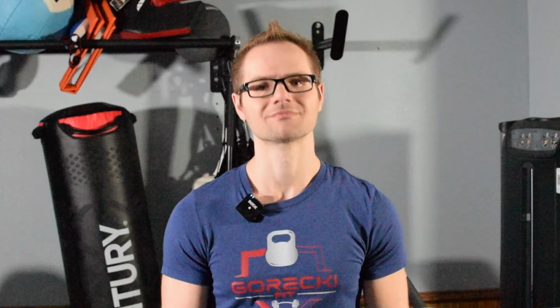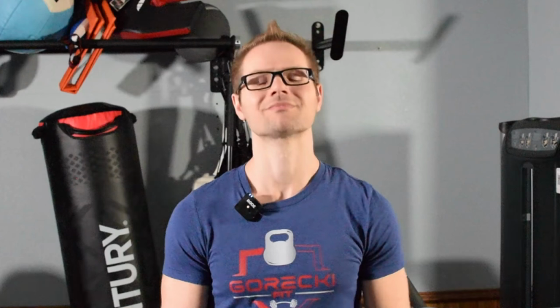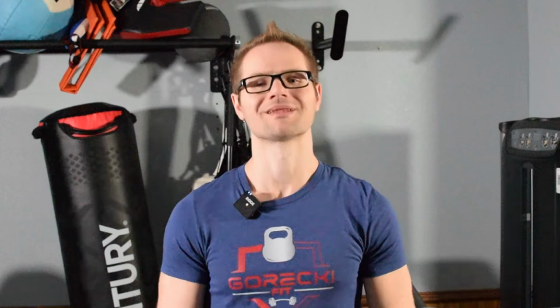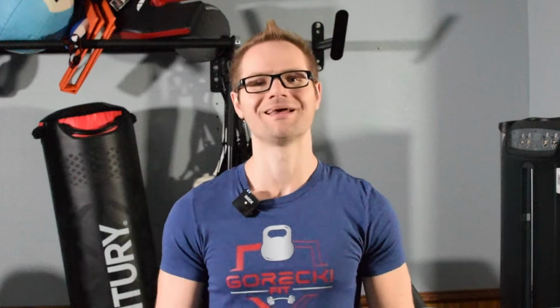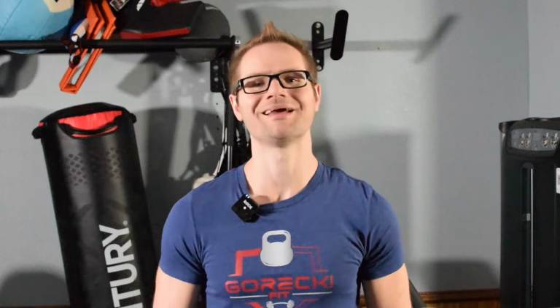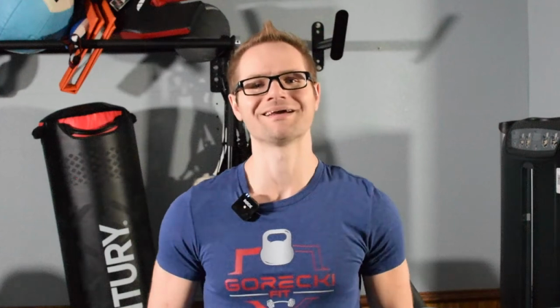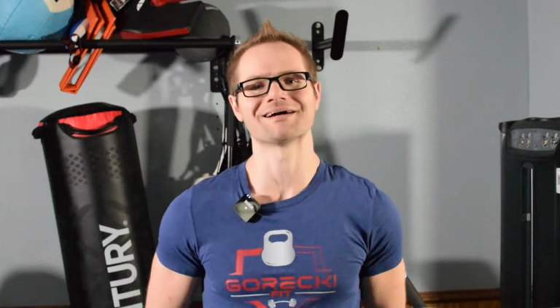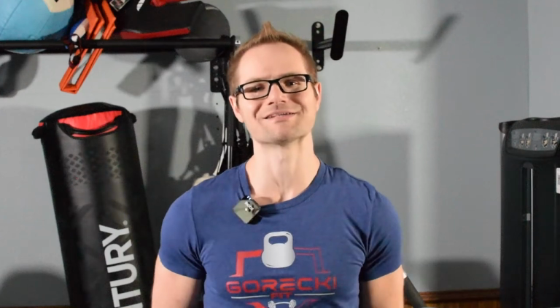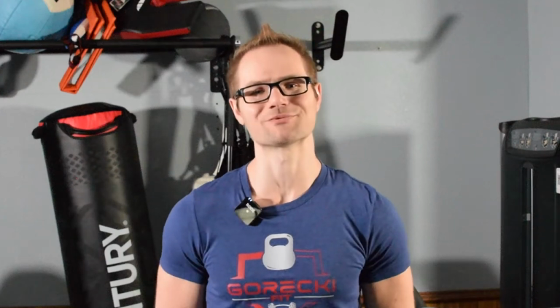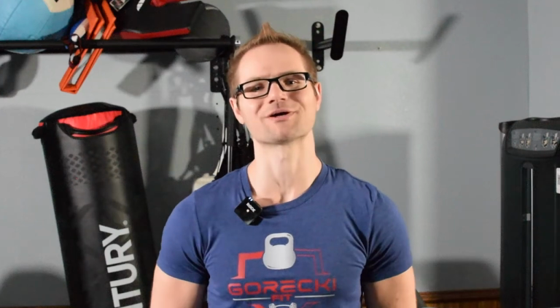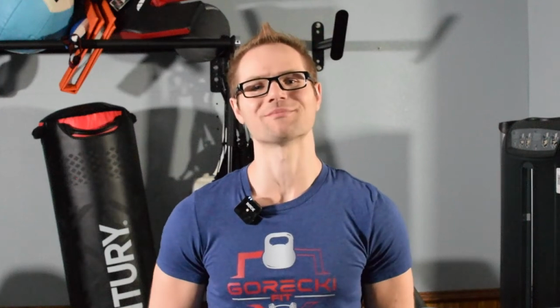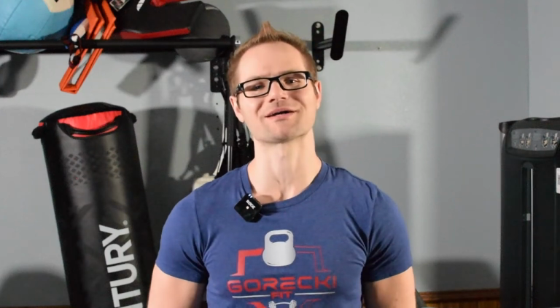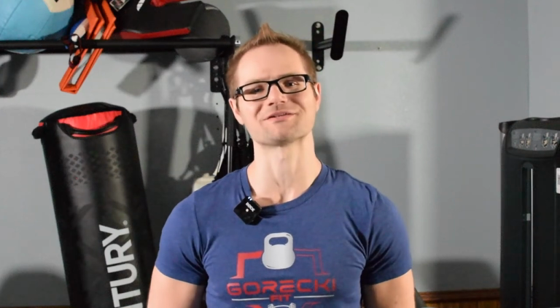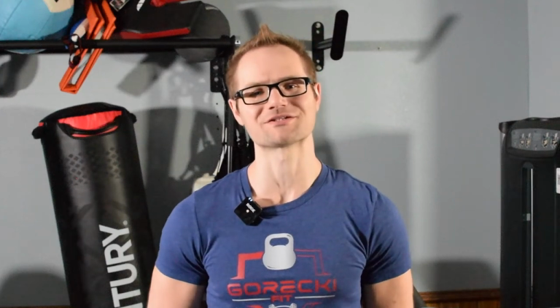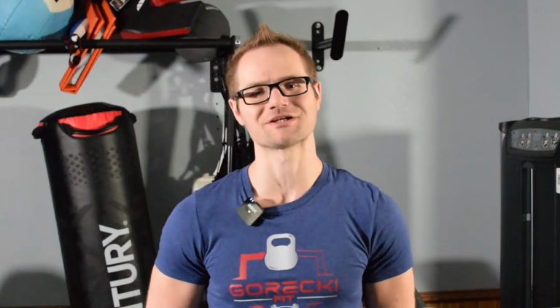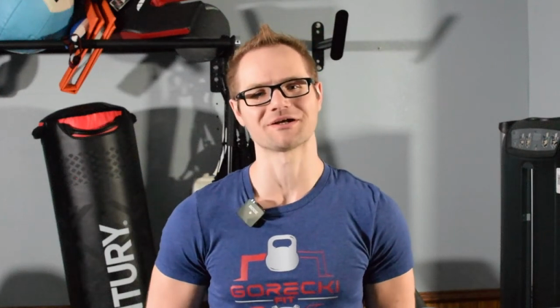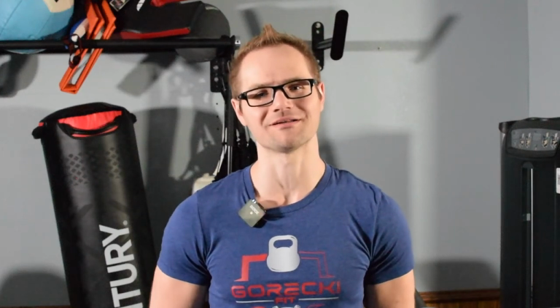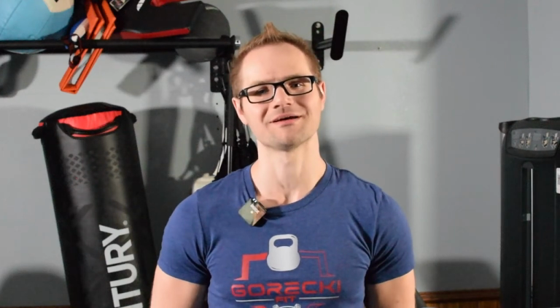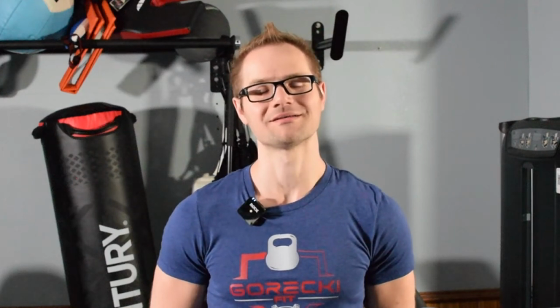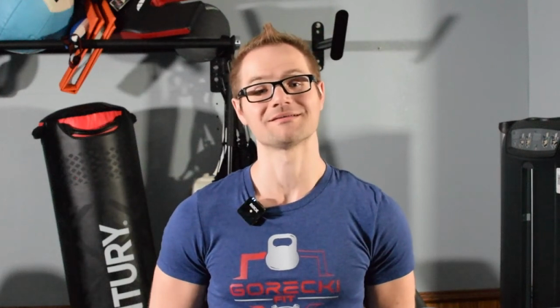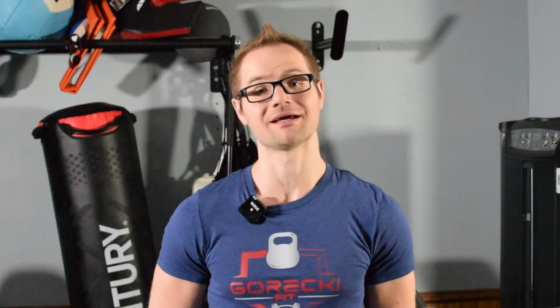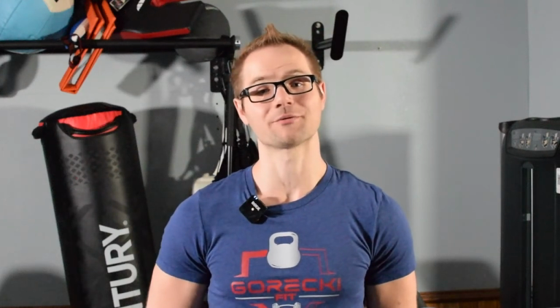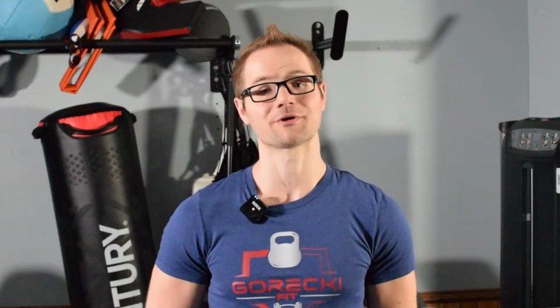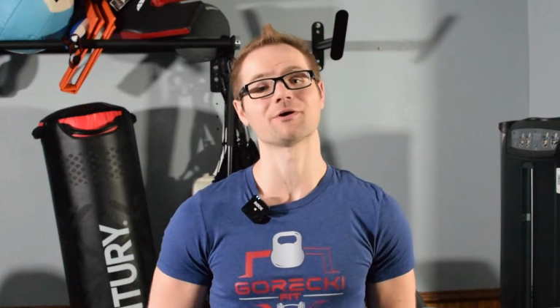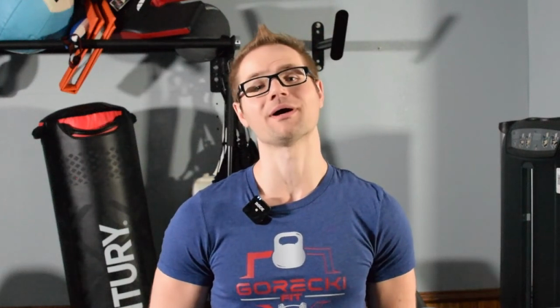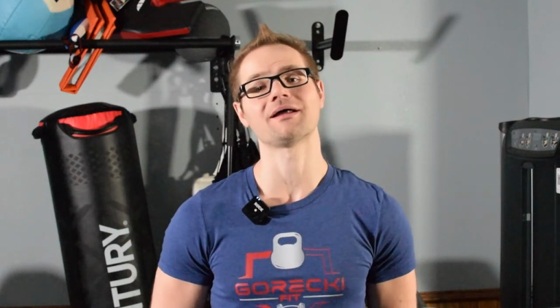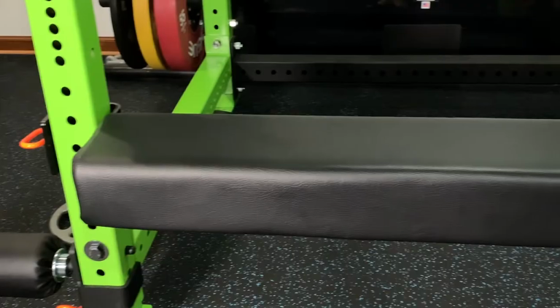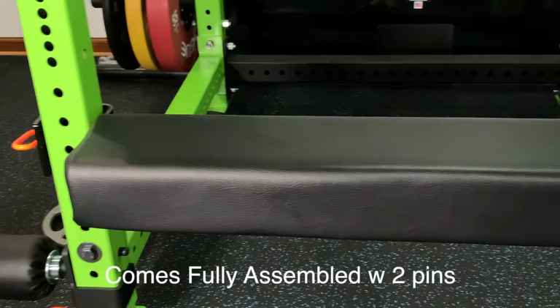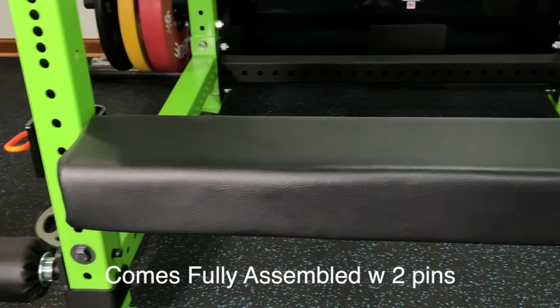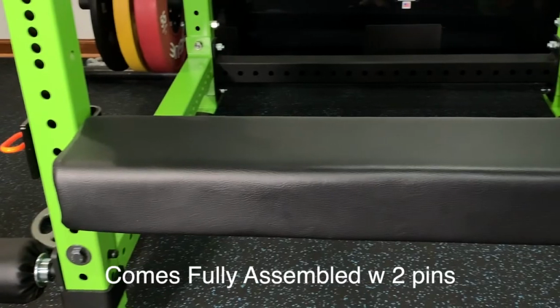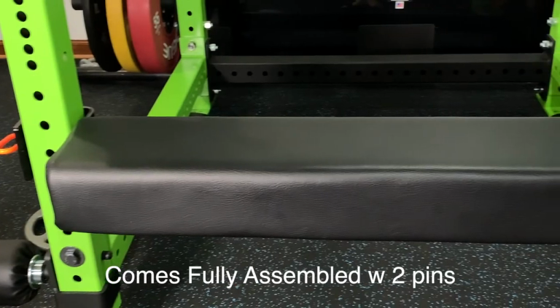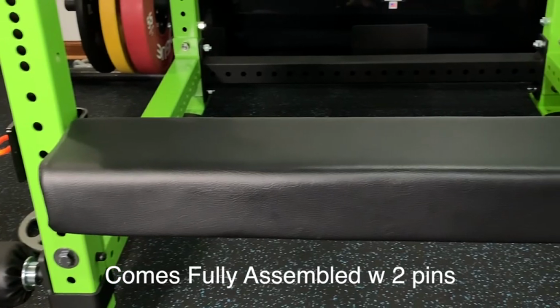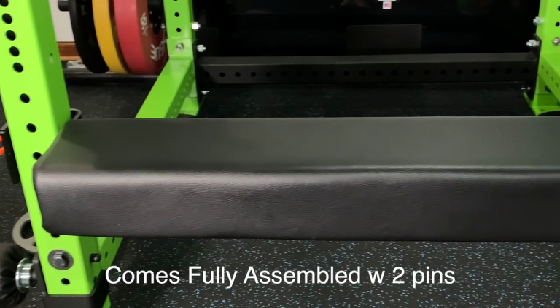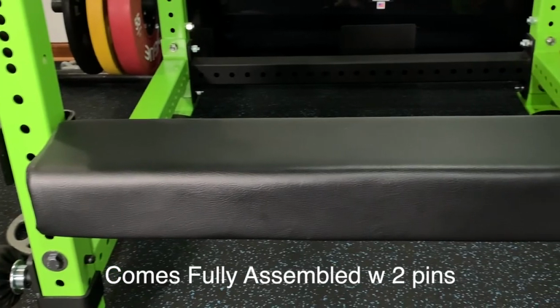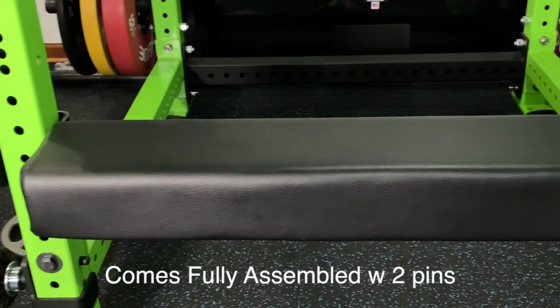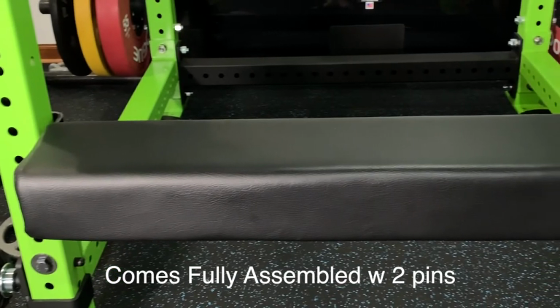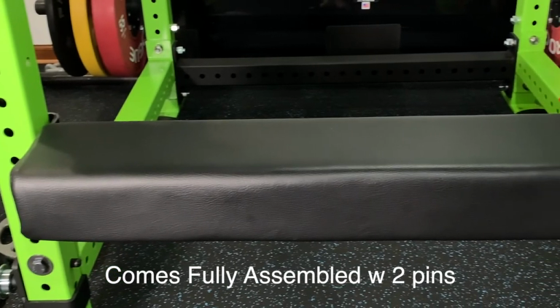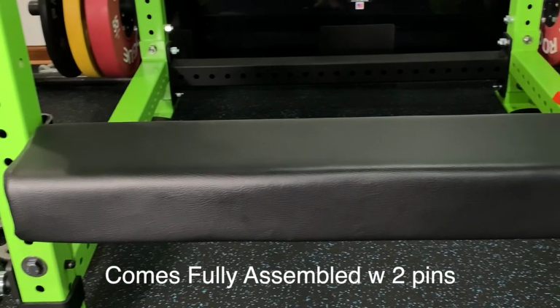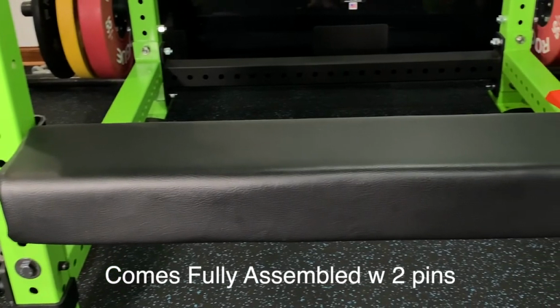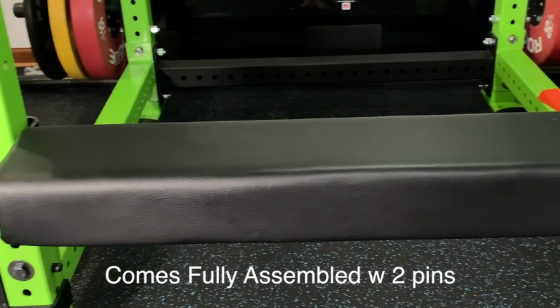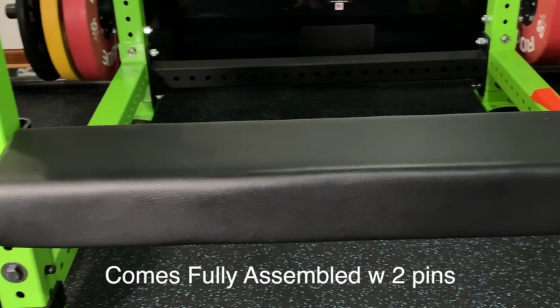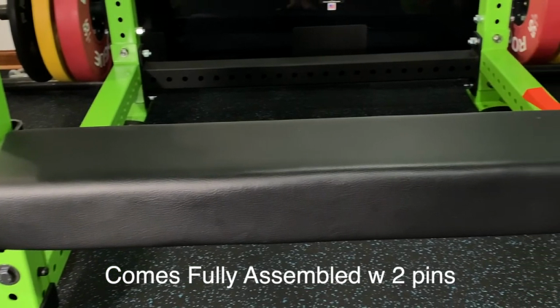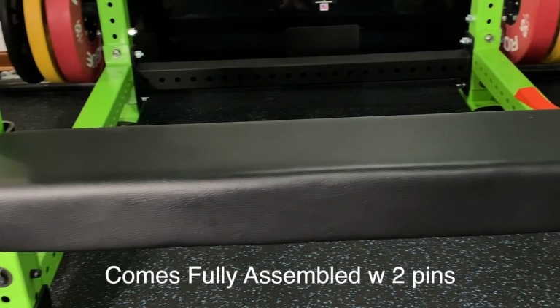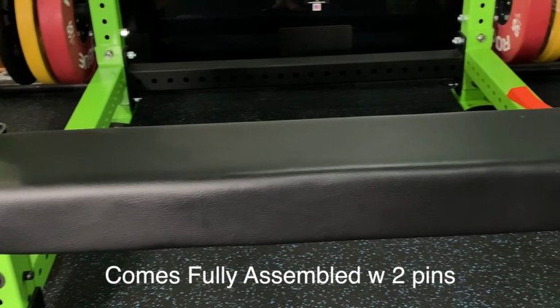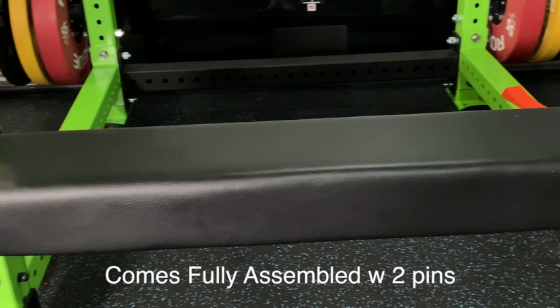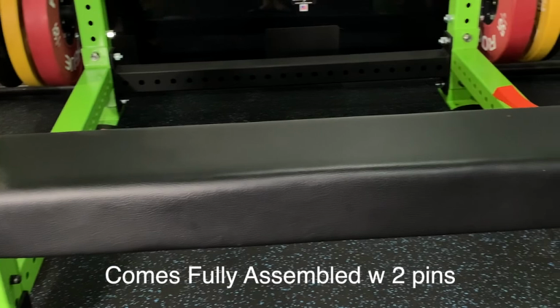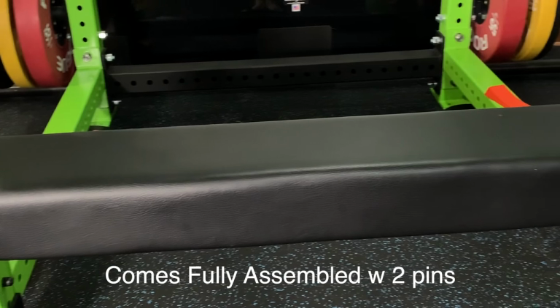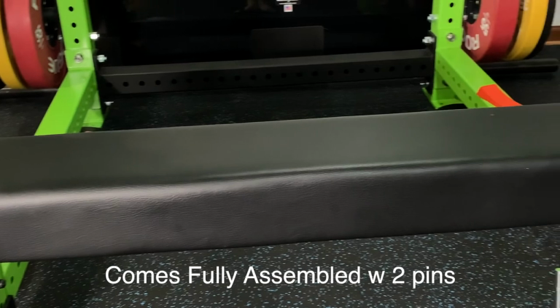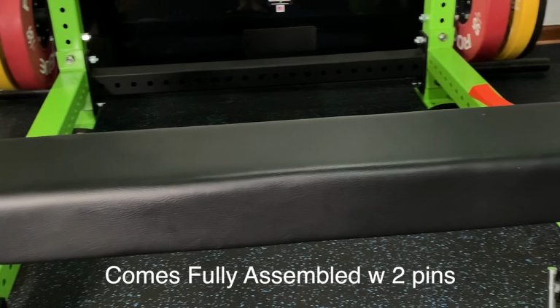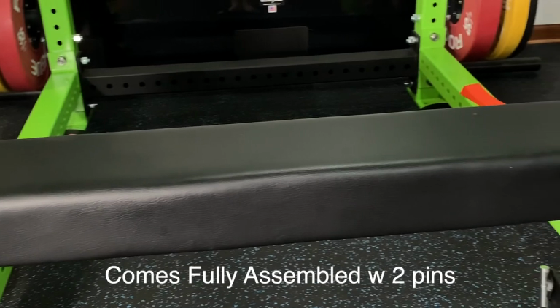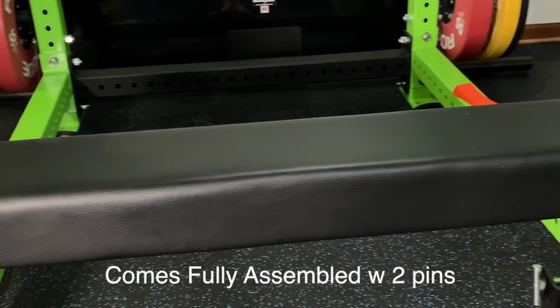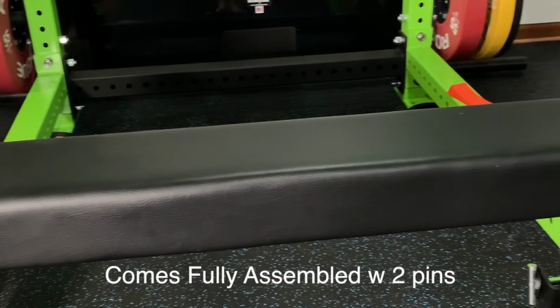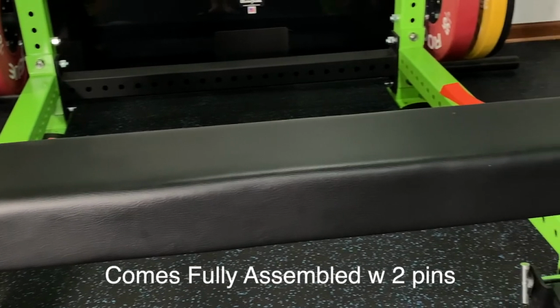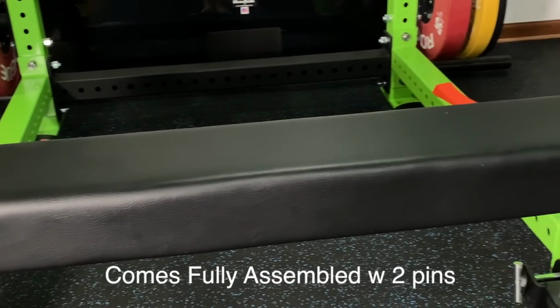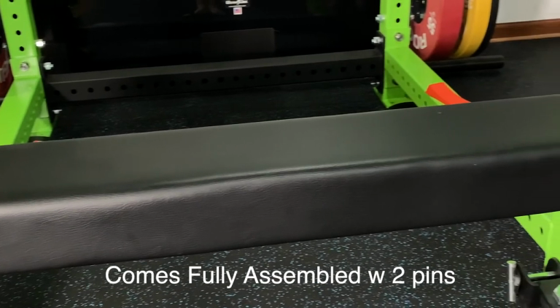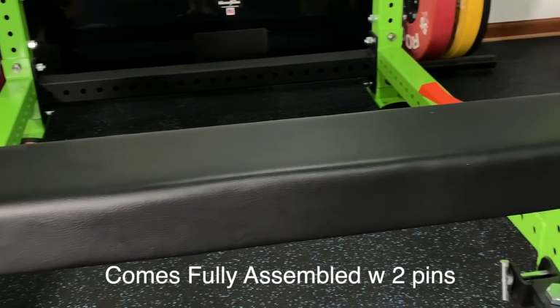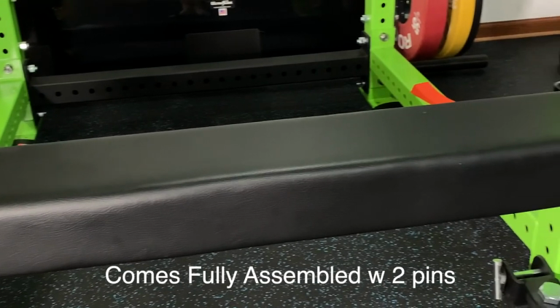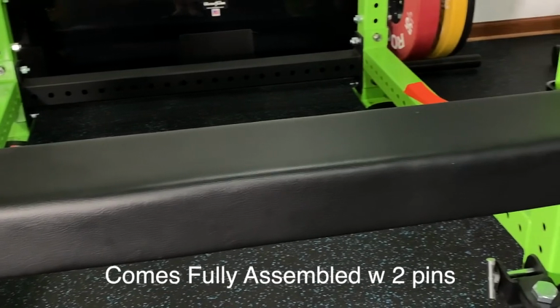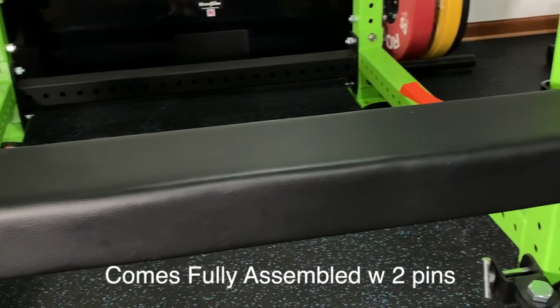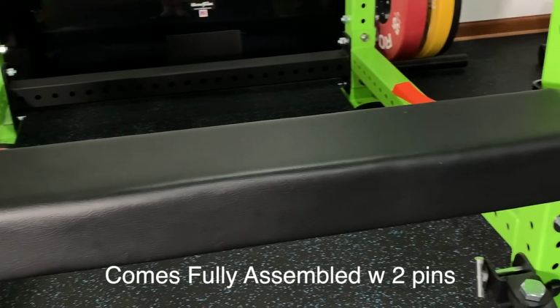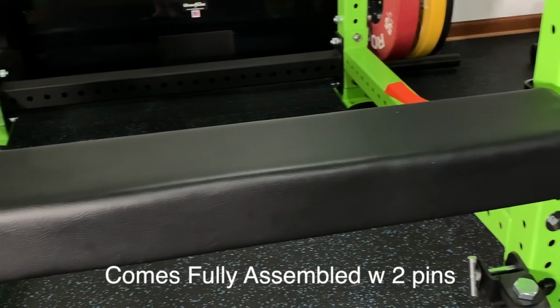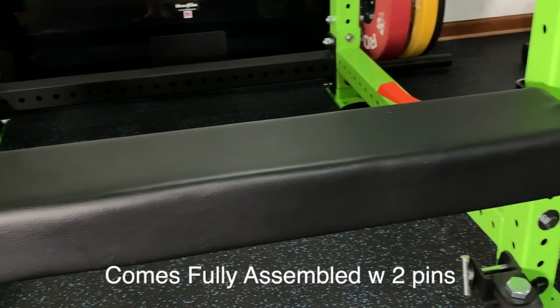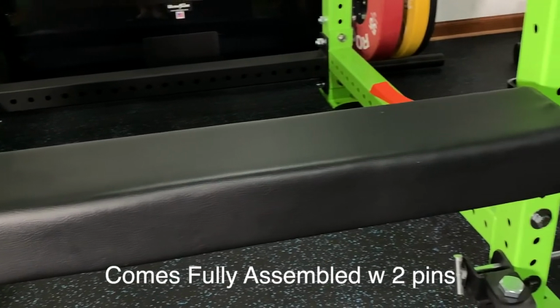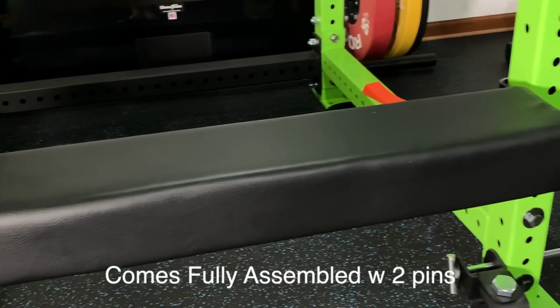Hey guys, welcome back to the channel. Today we're going to go ahead and do a review on the Monster Light Hip Thruster Bench from Rogue Fitness.